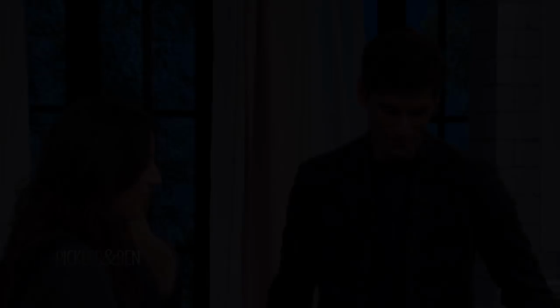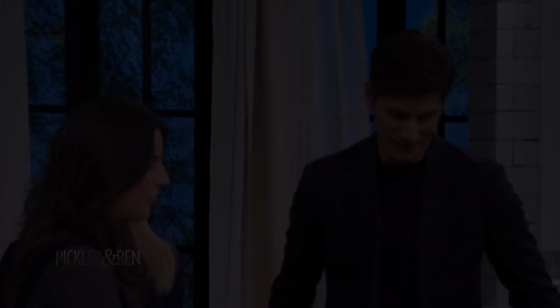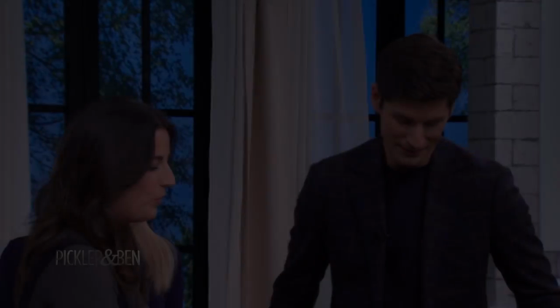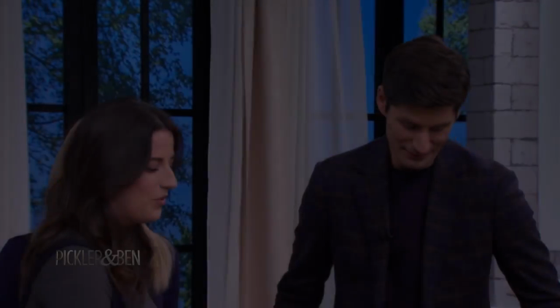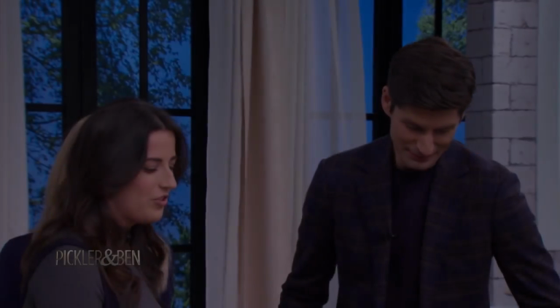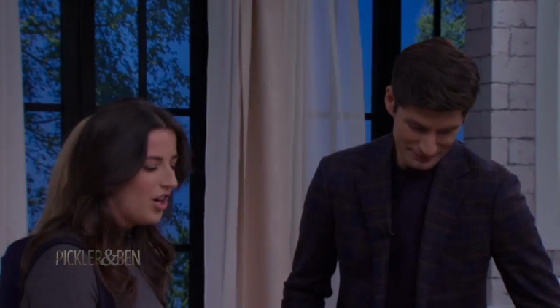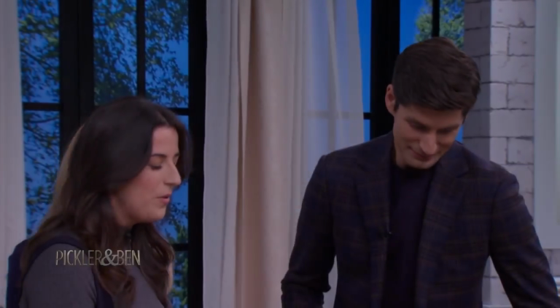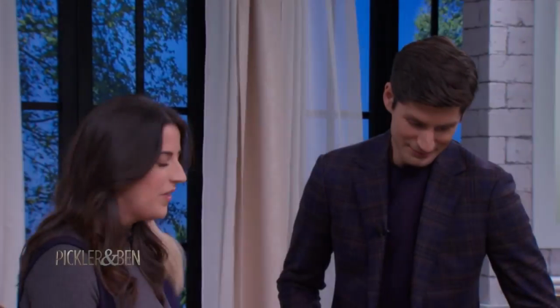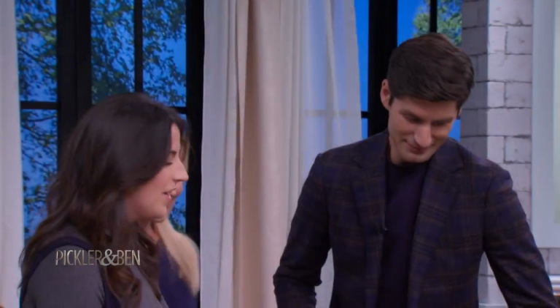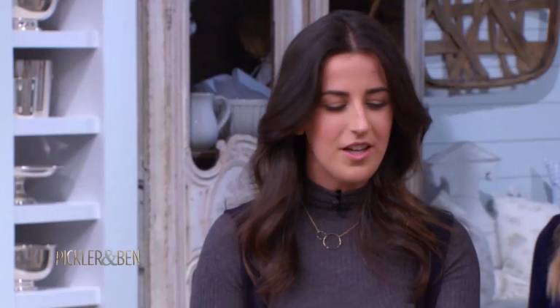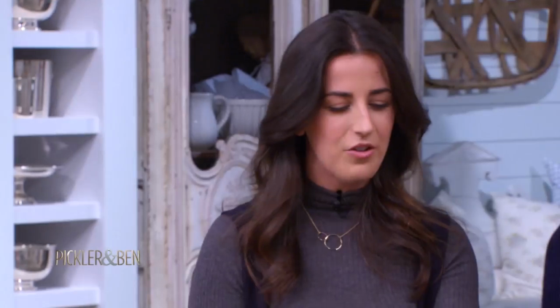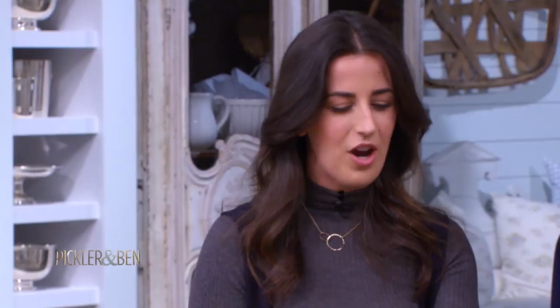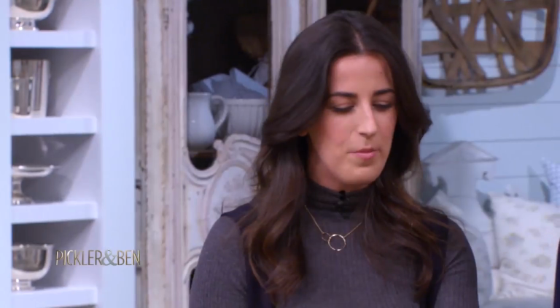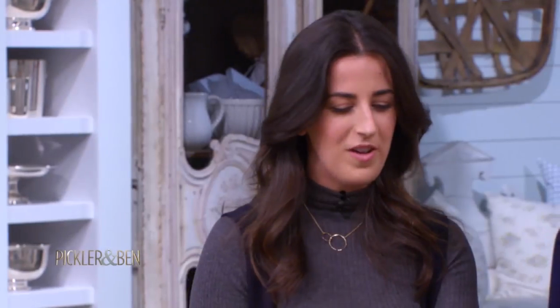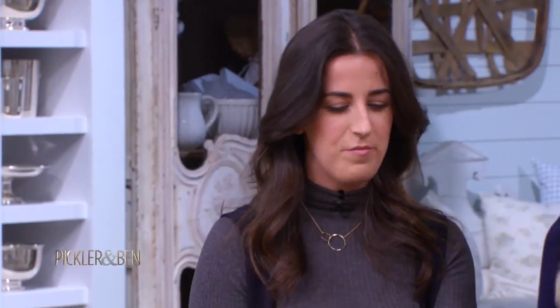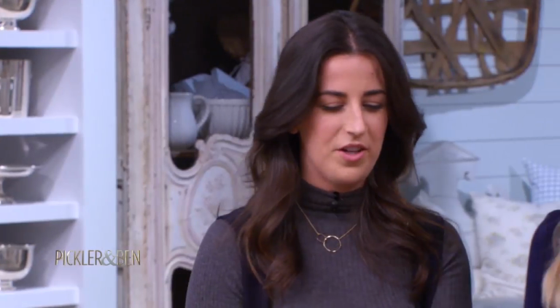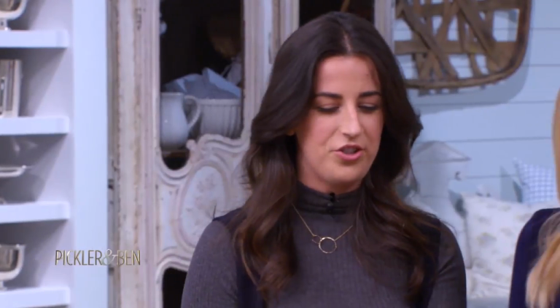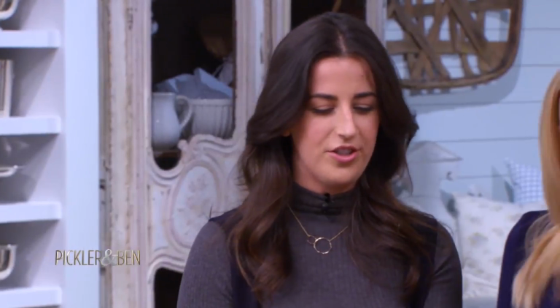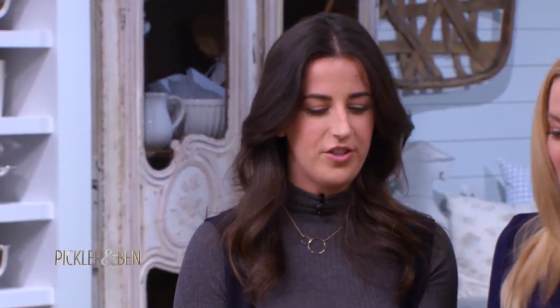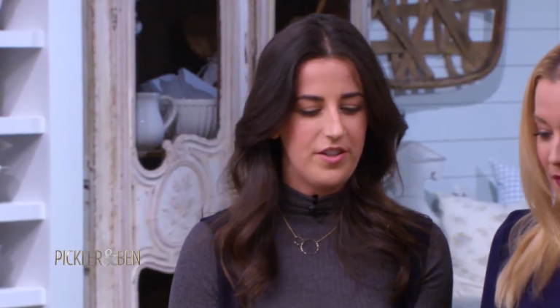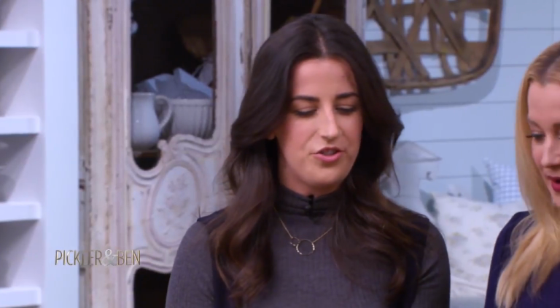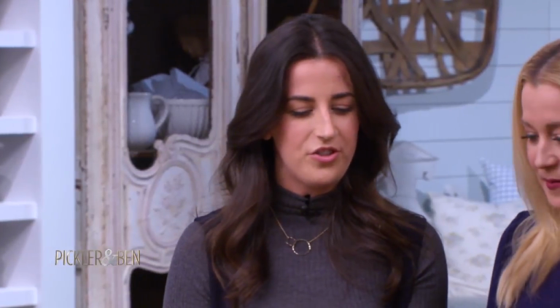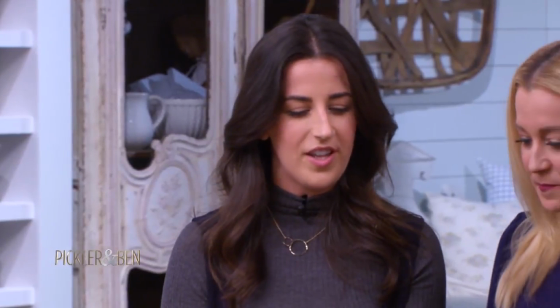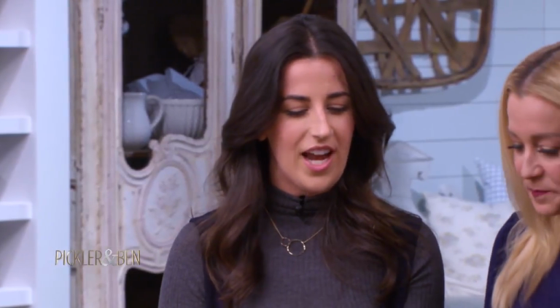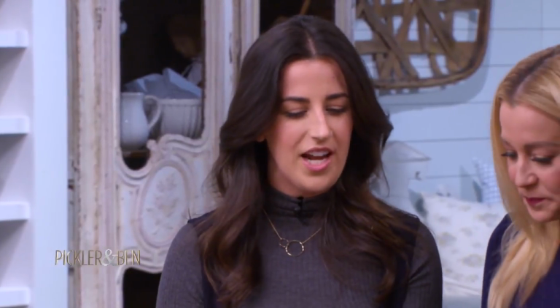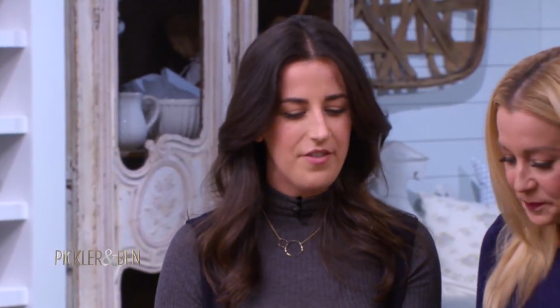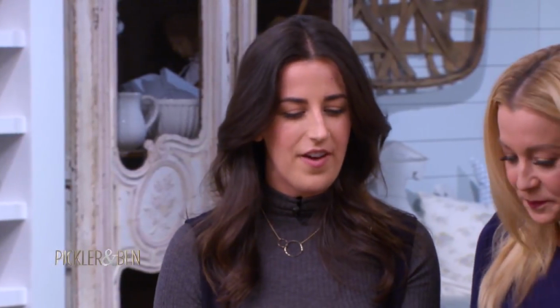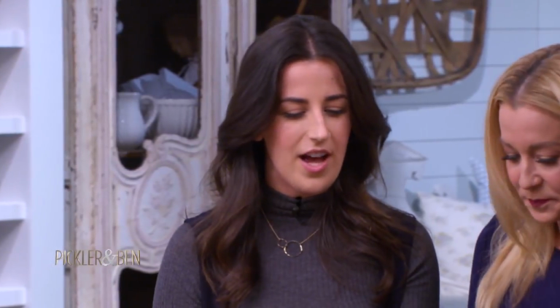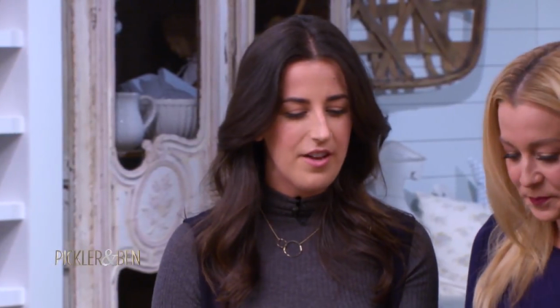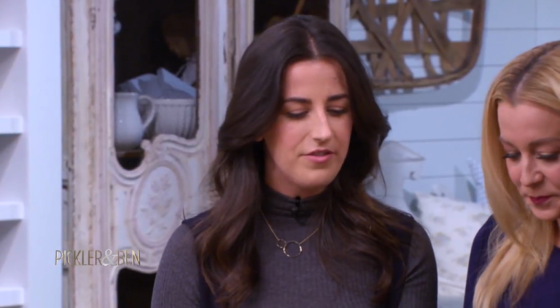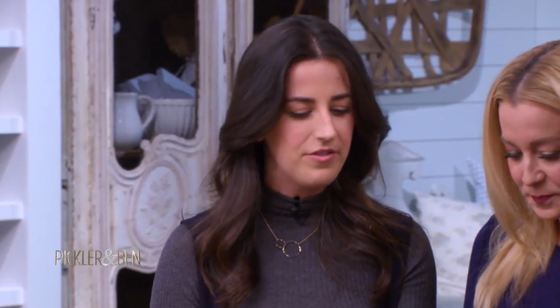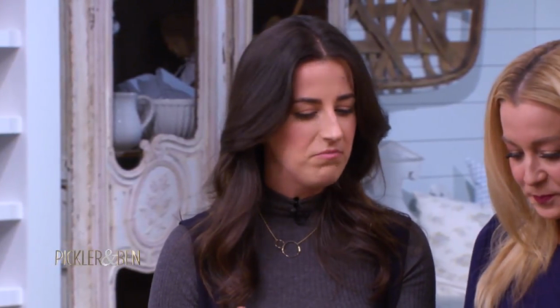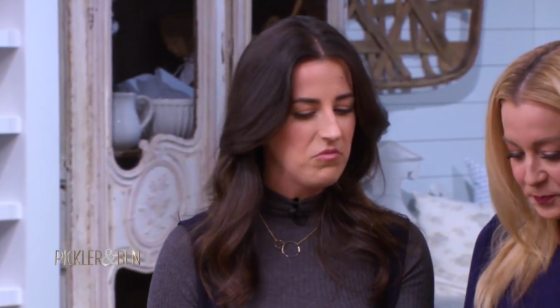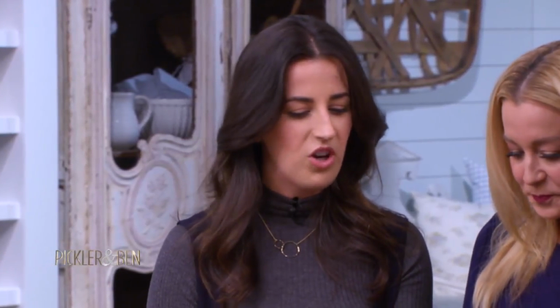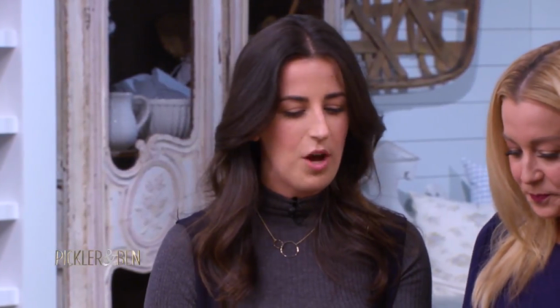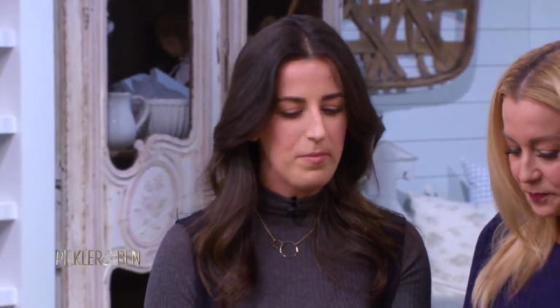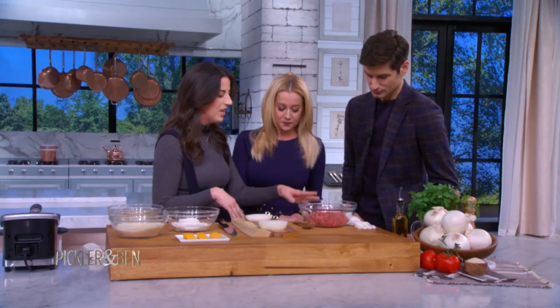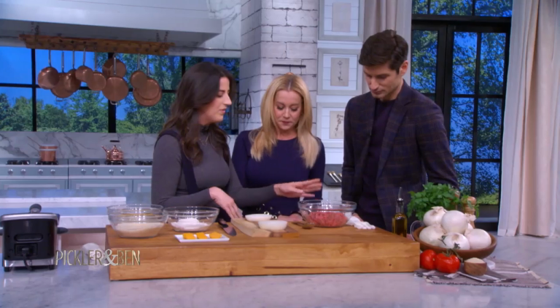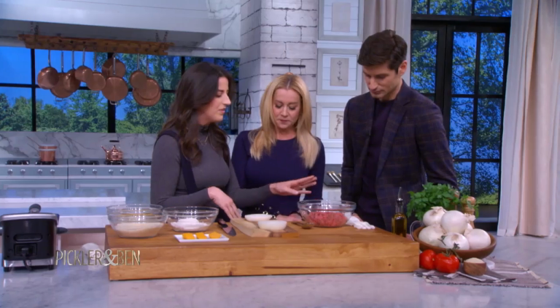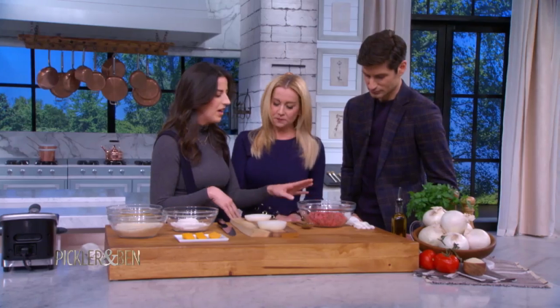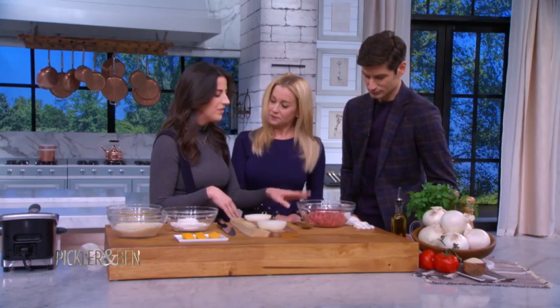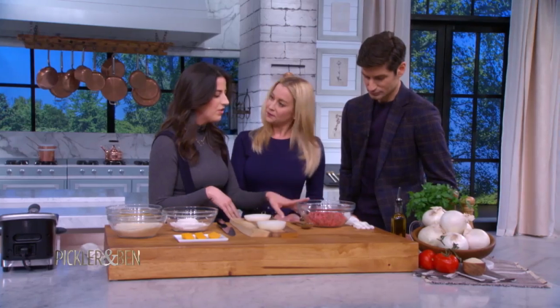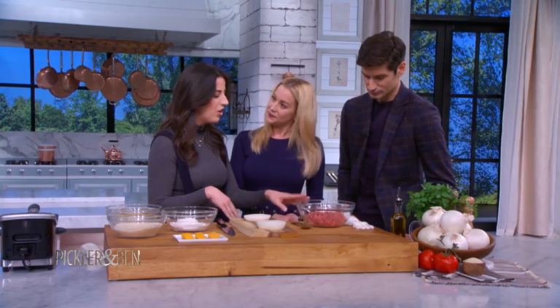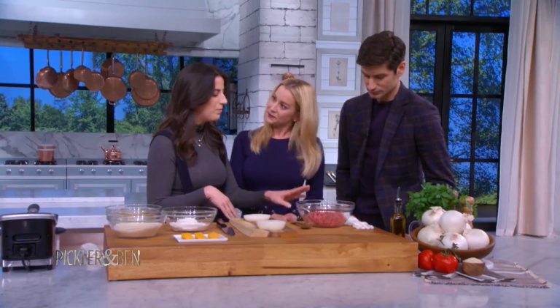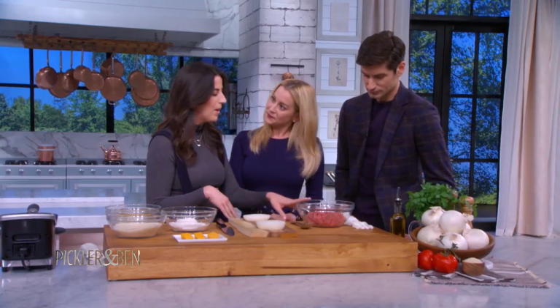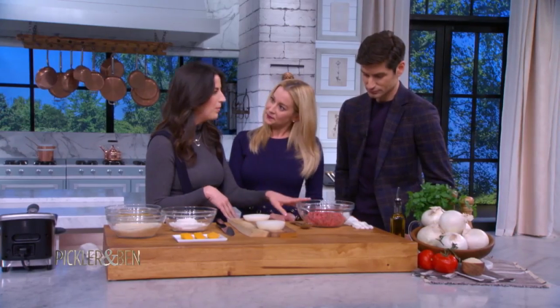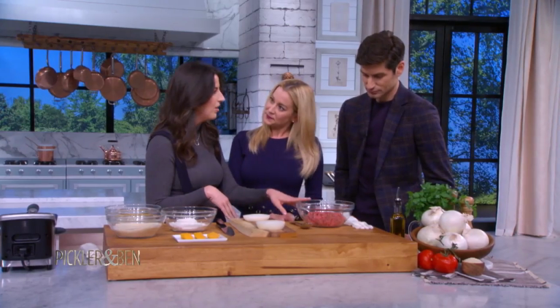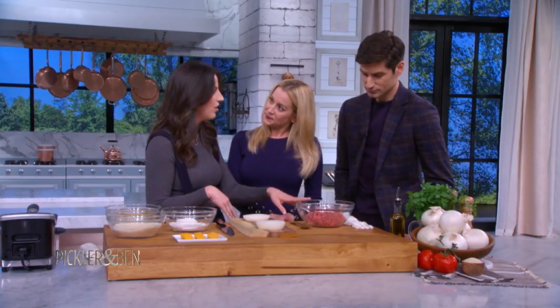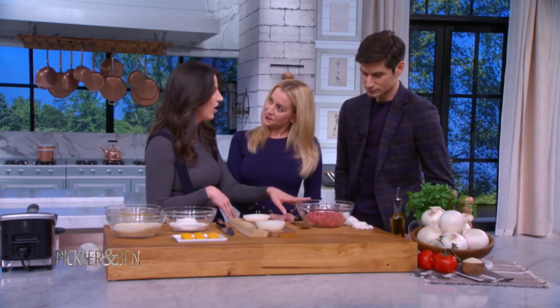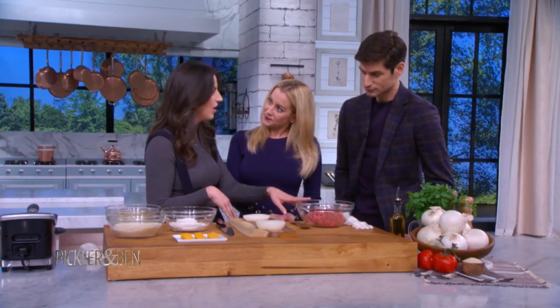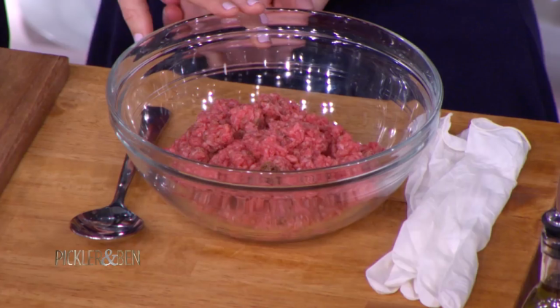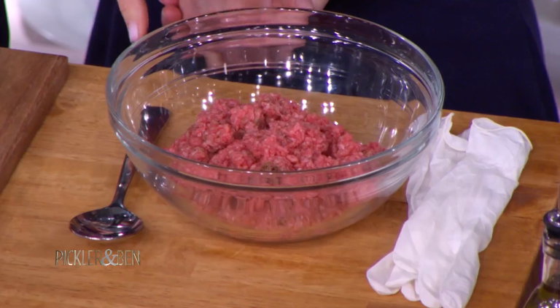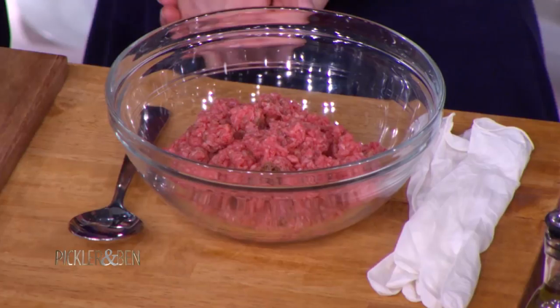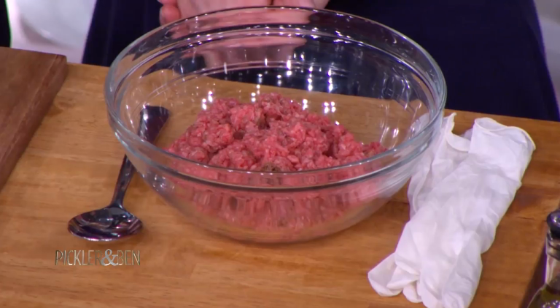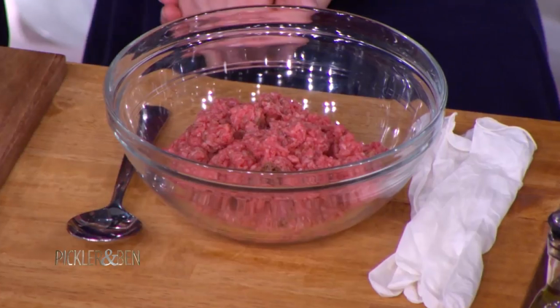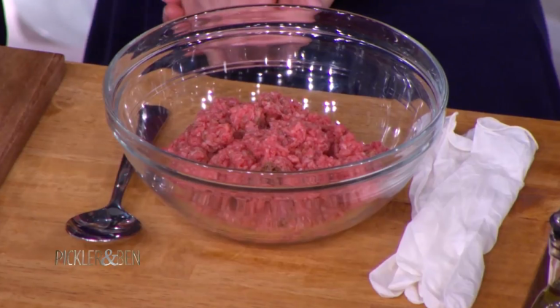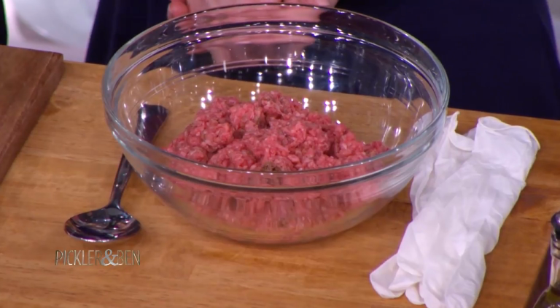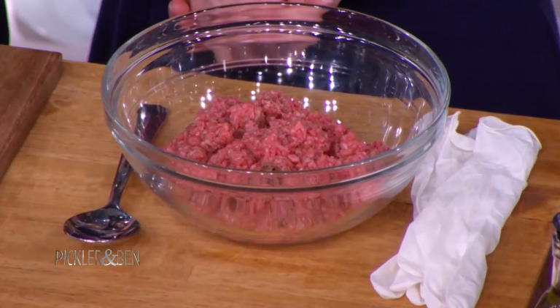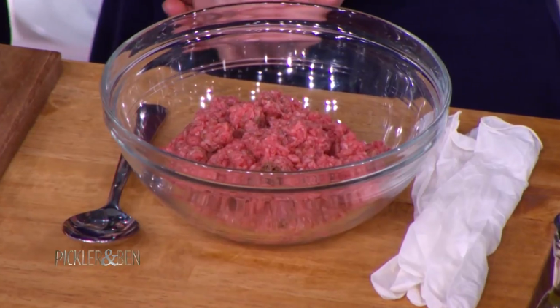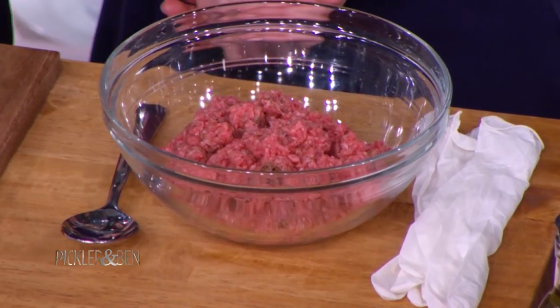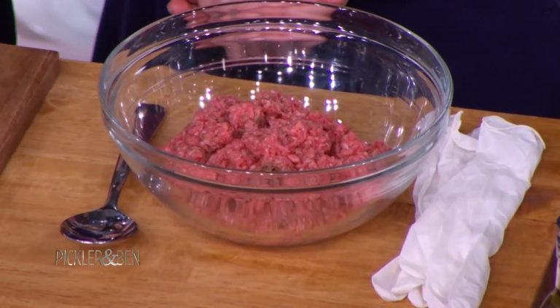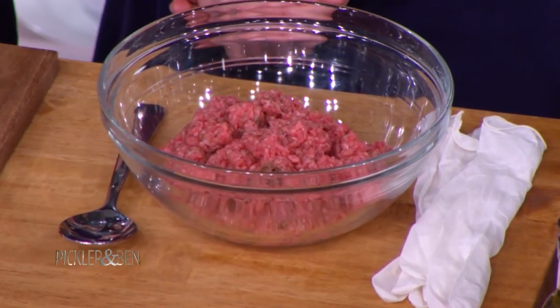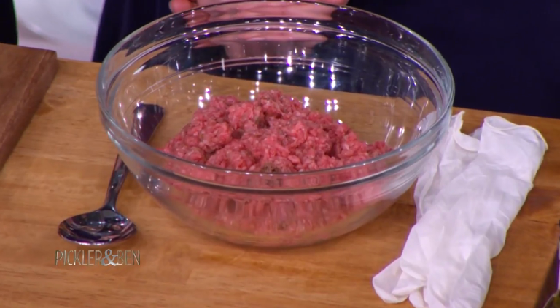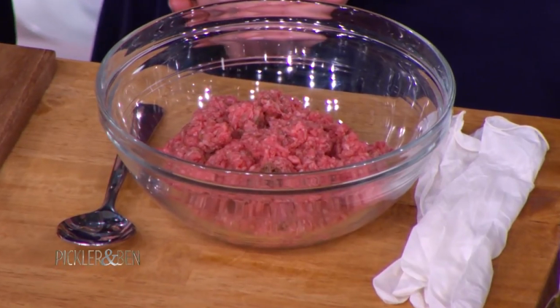We'll start with the ground beef mixture. This is 85% ground beef, and it's got salt, pepper, and garlic powder already mixed in.